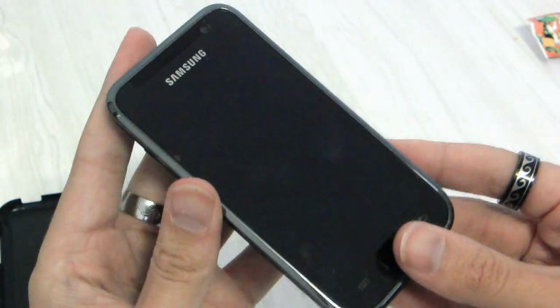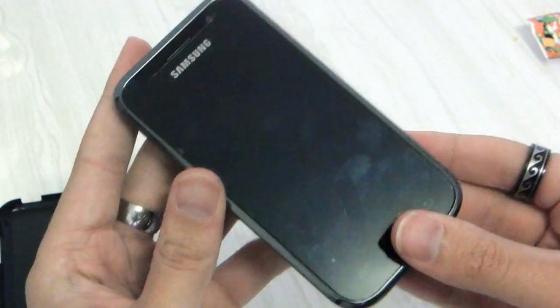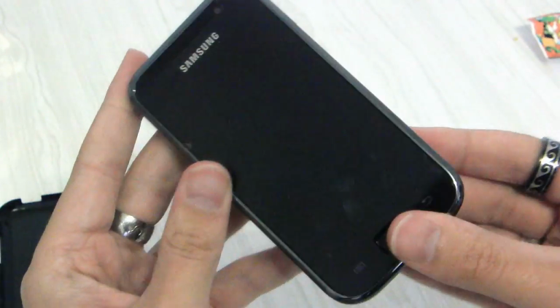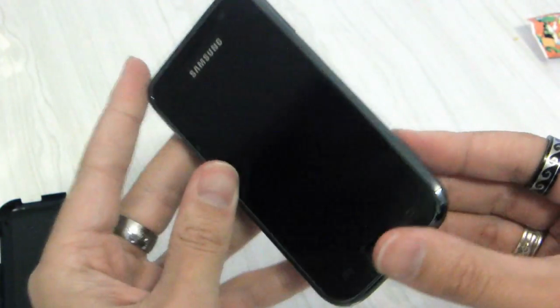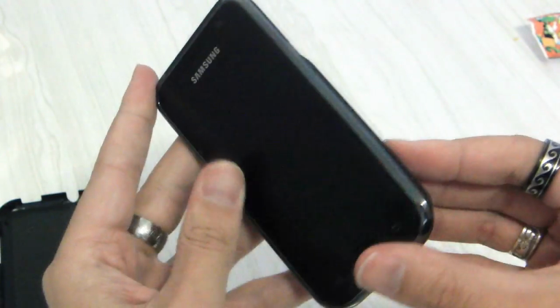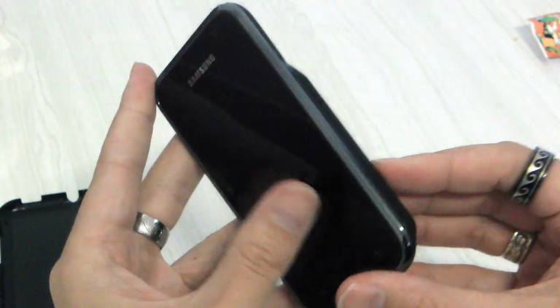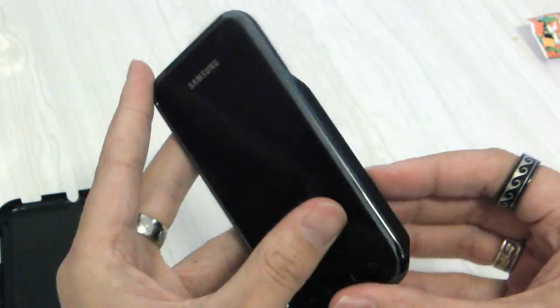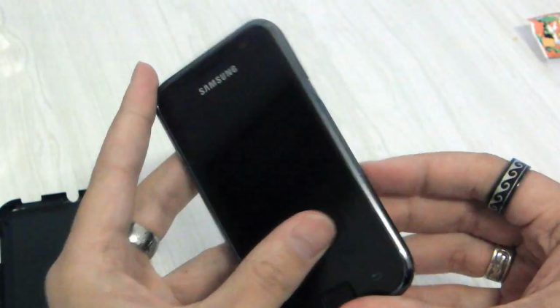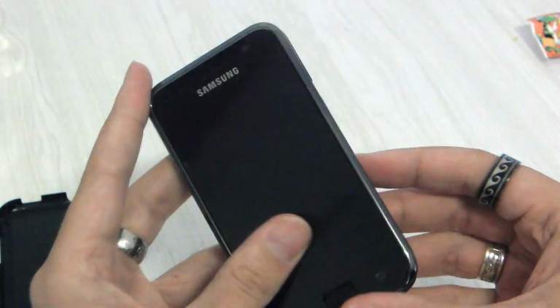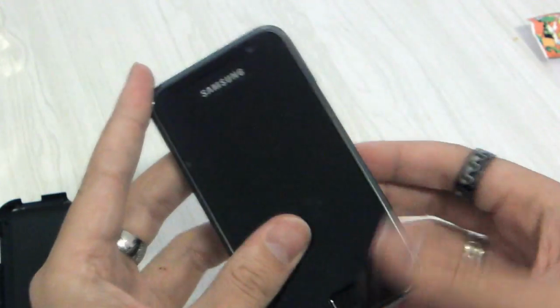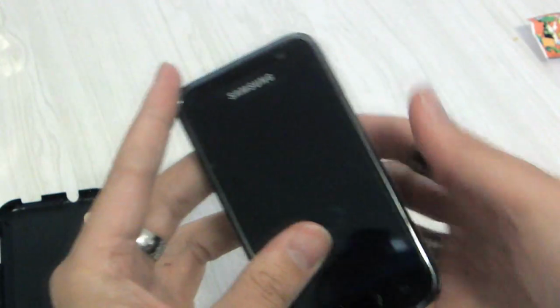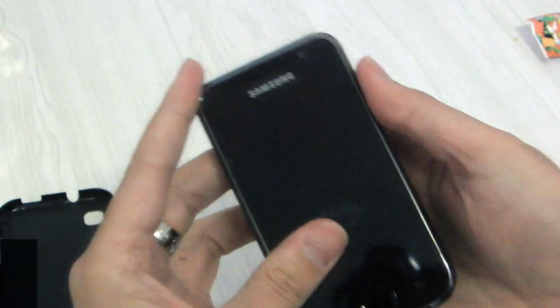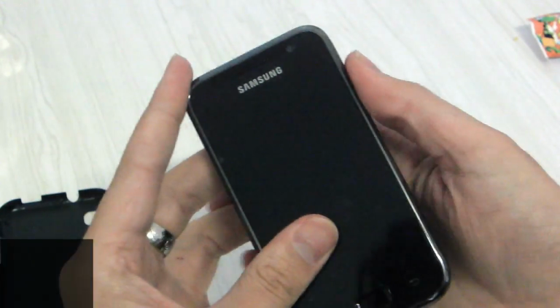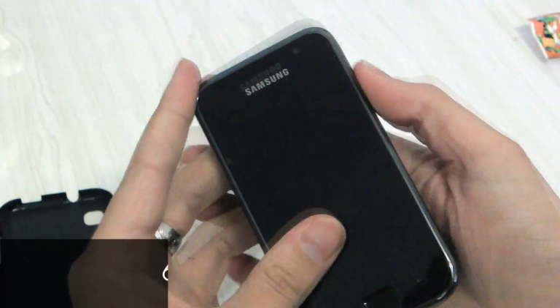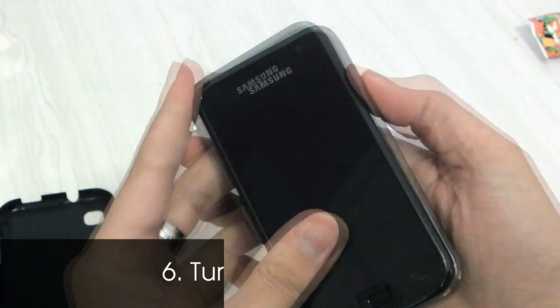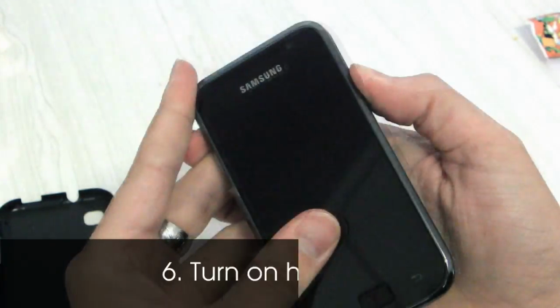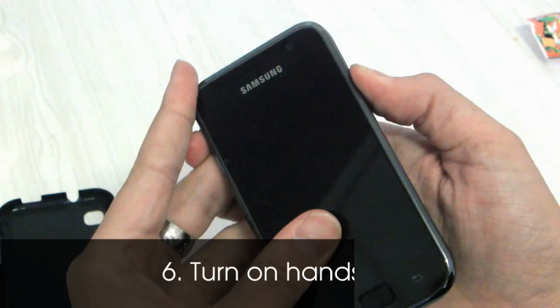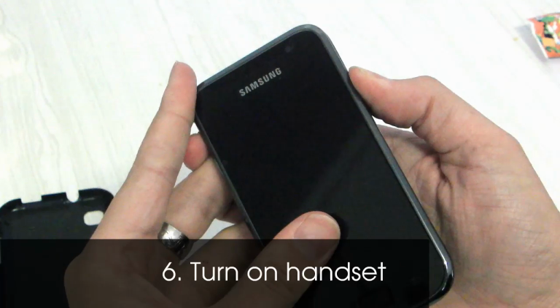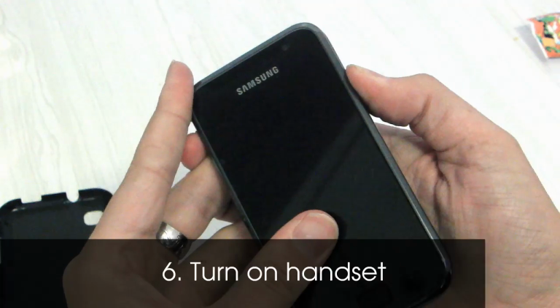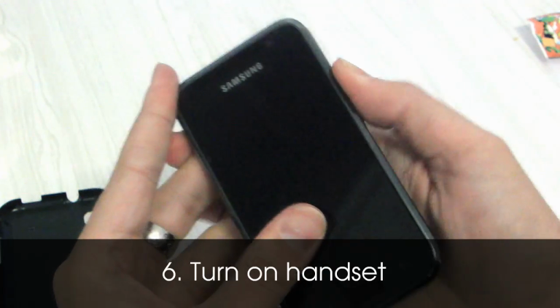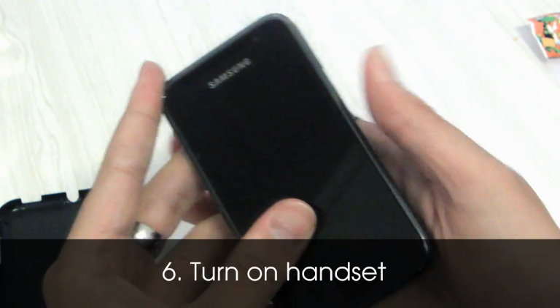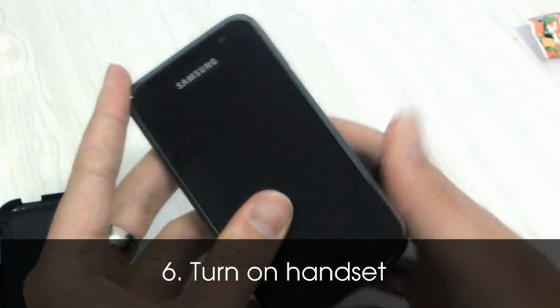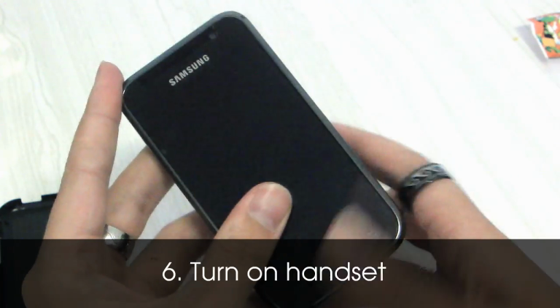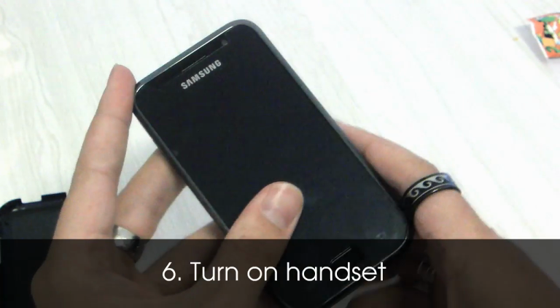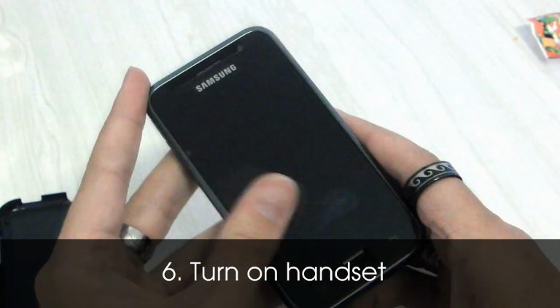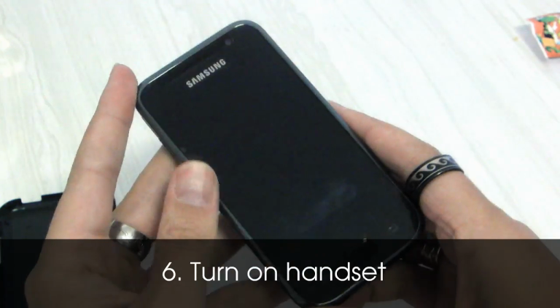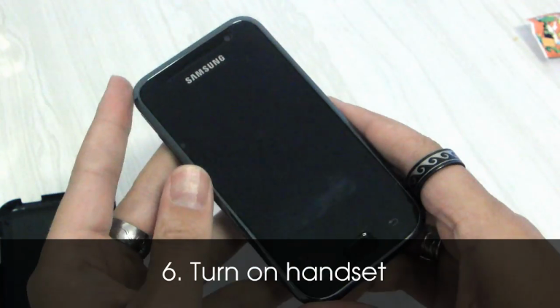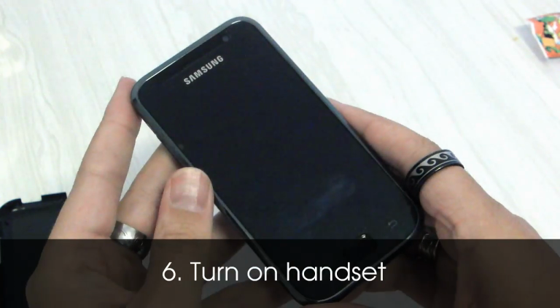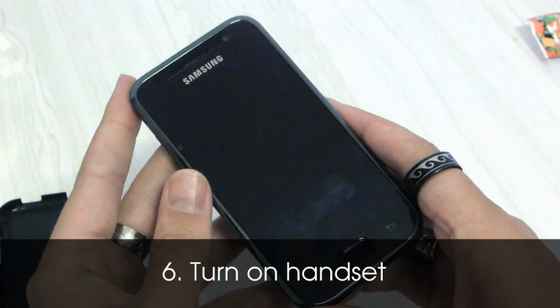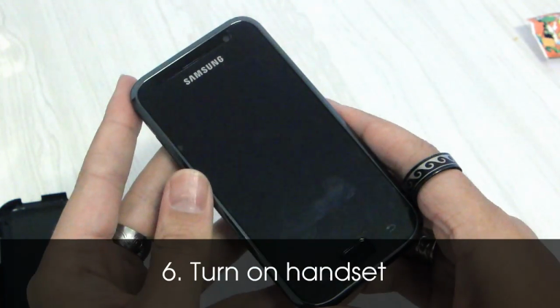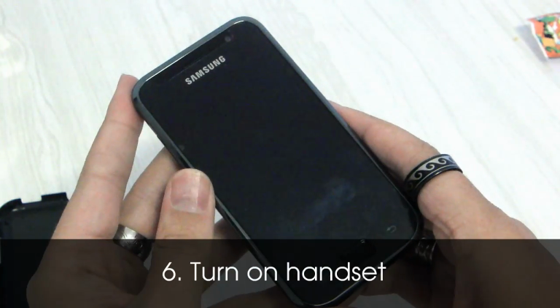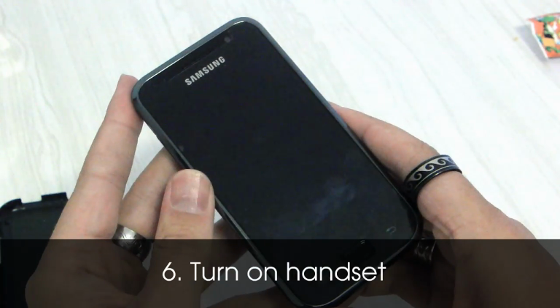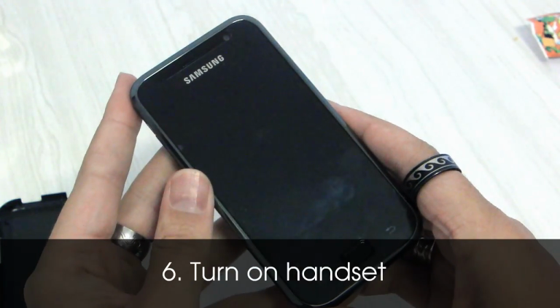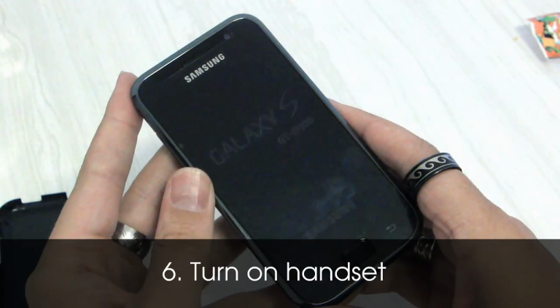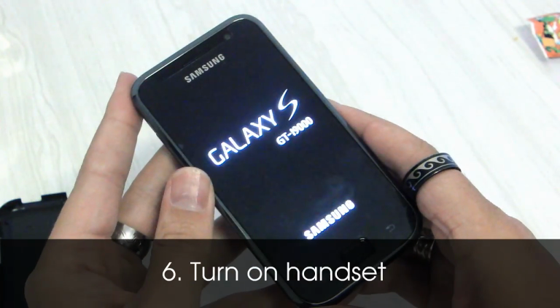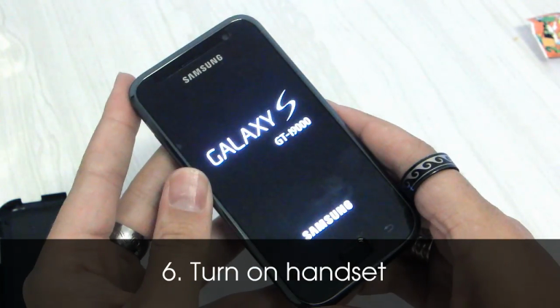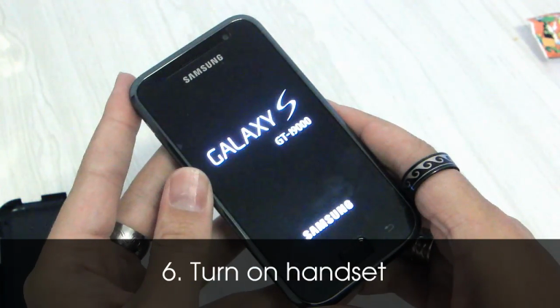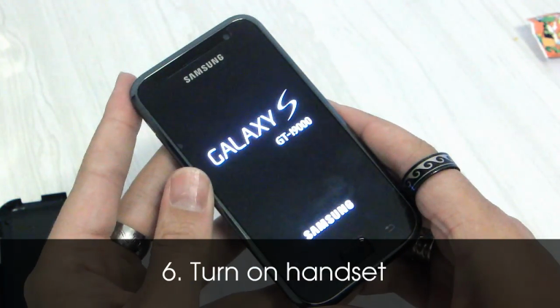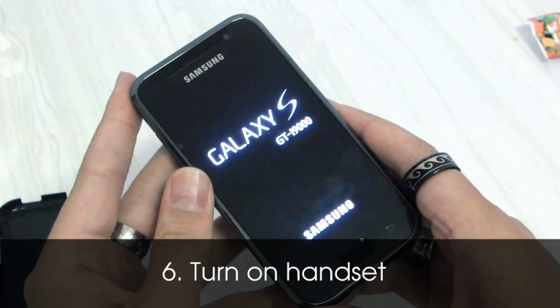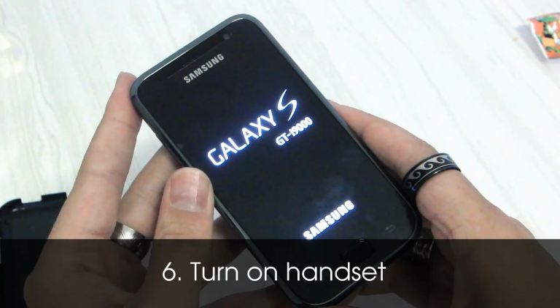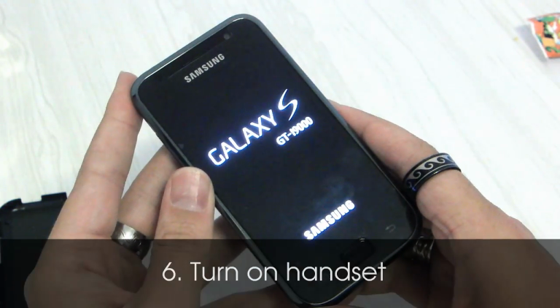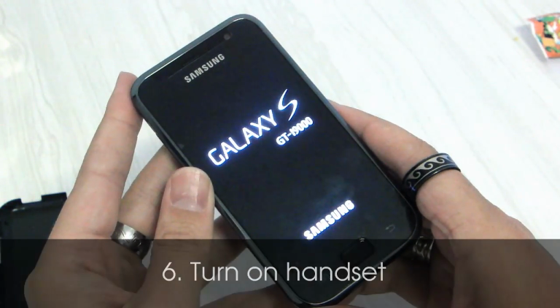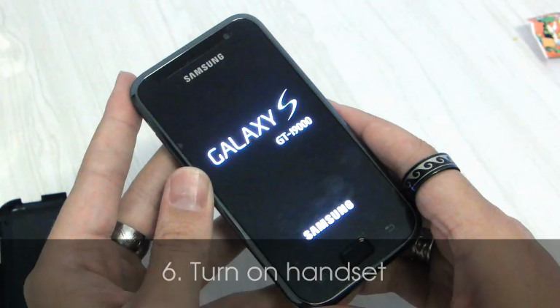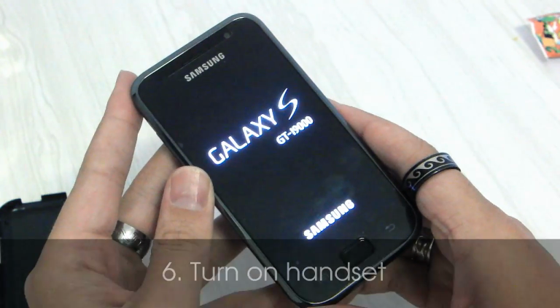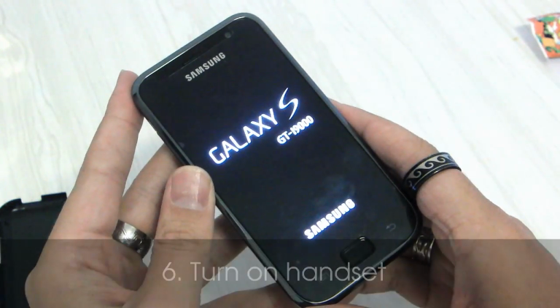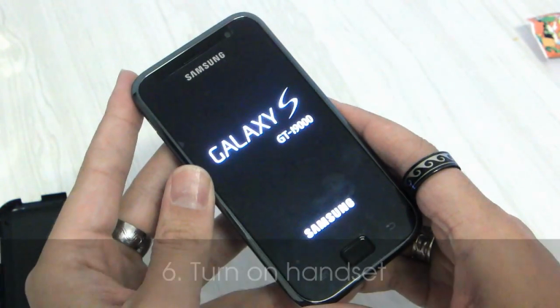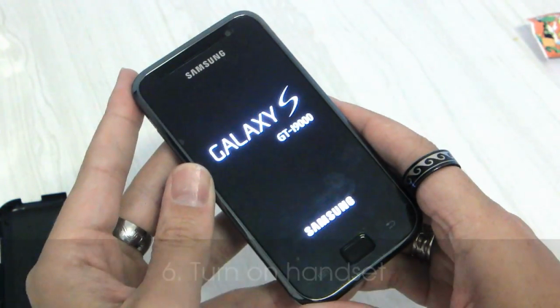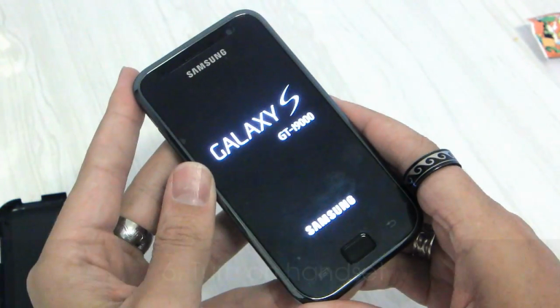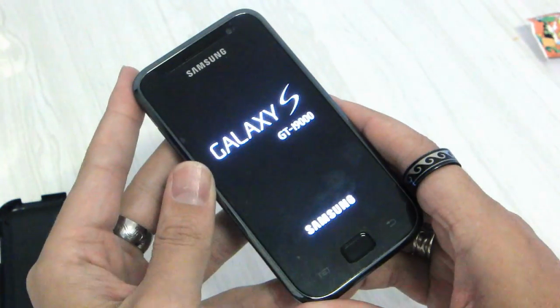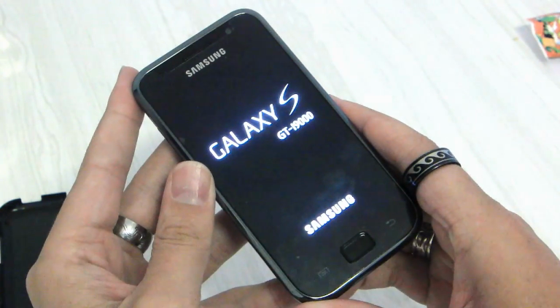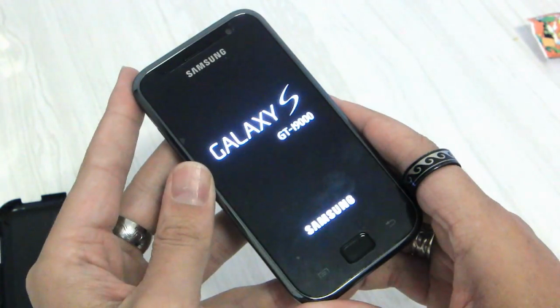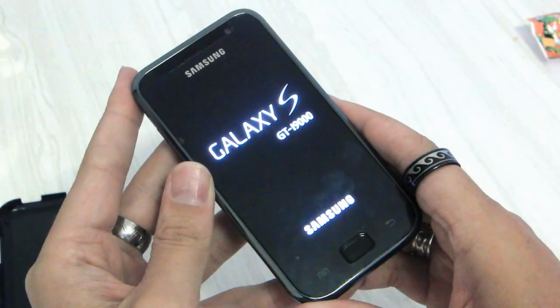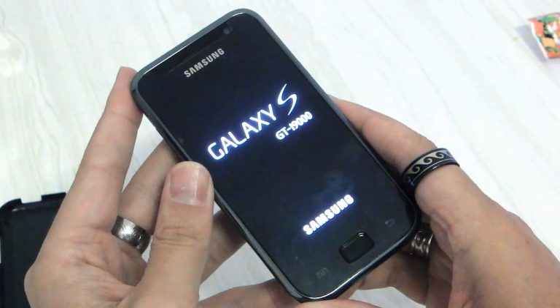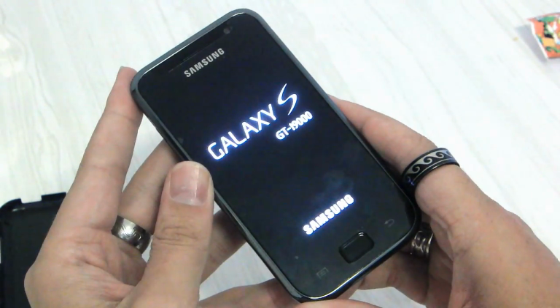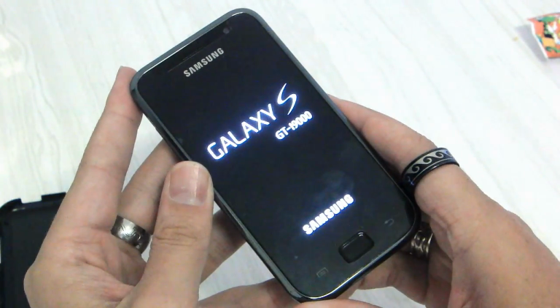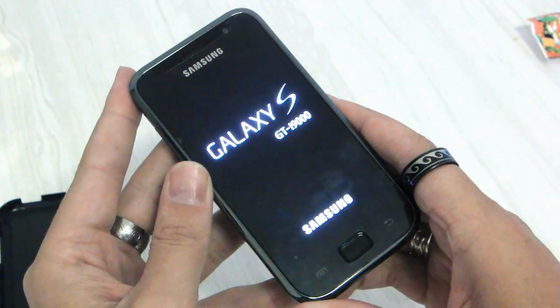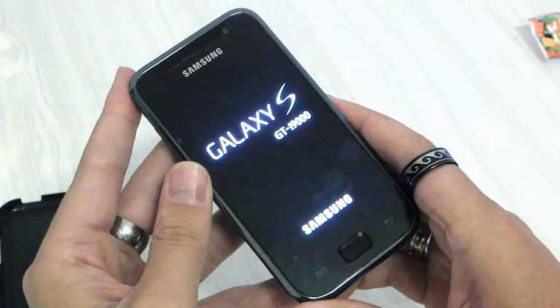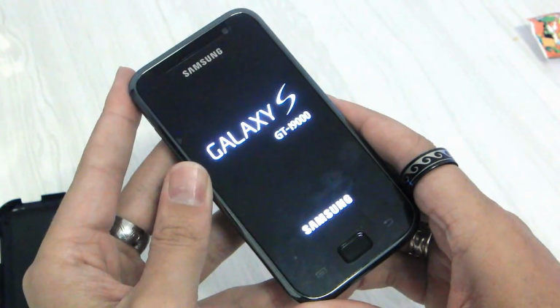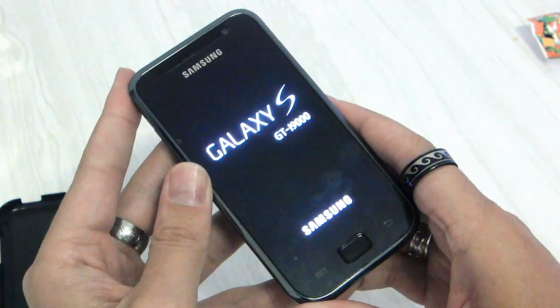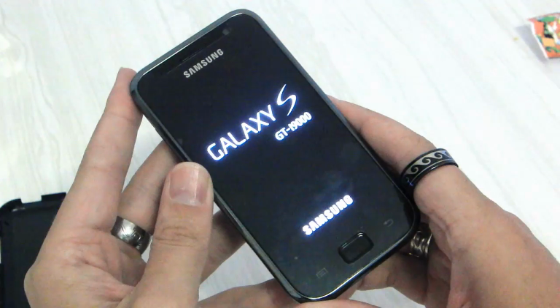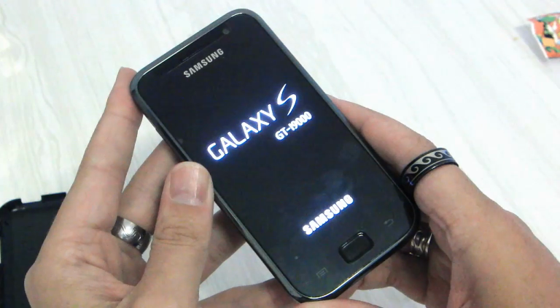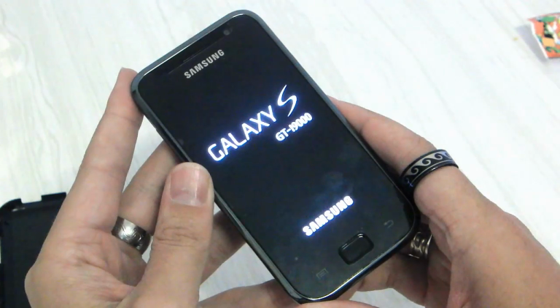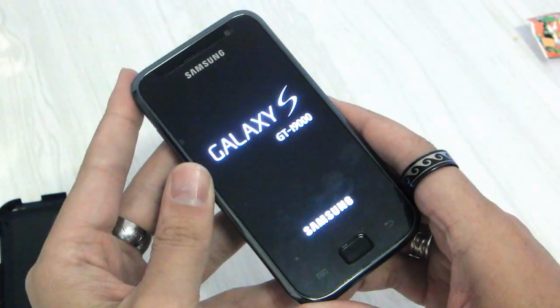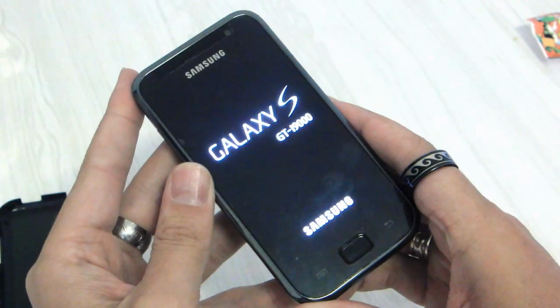Now you can power up your phone. The battery should ship with some charge, so you should be straight back to business.